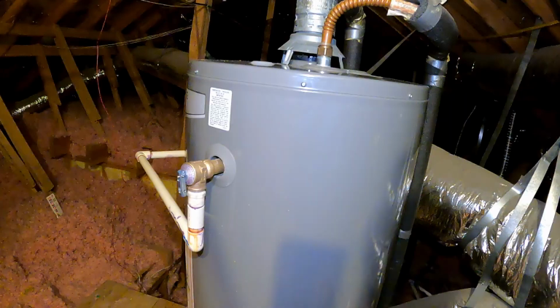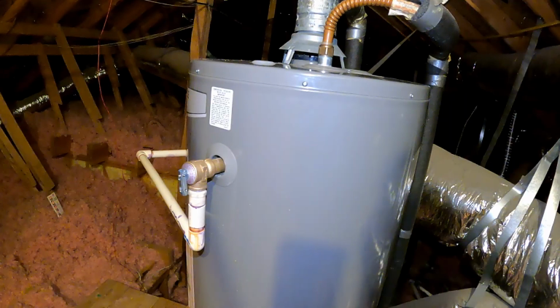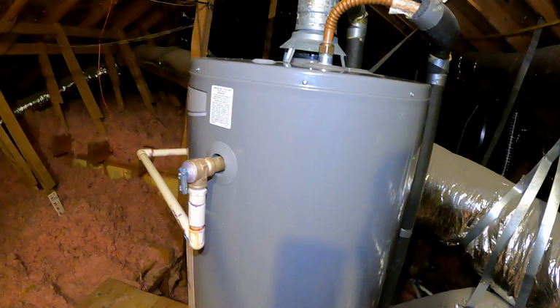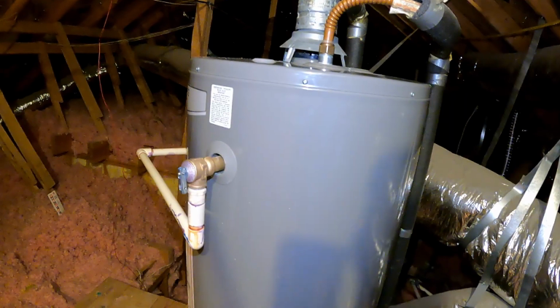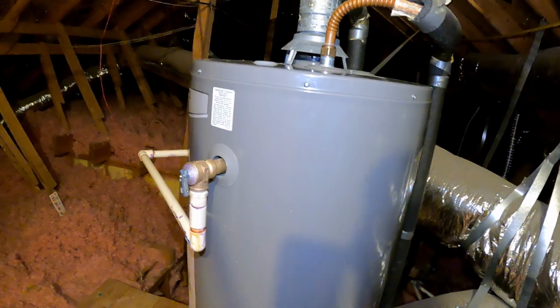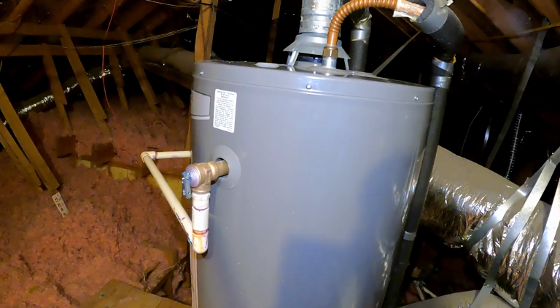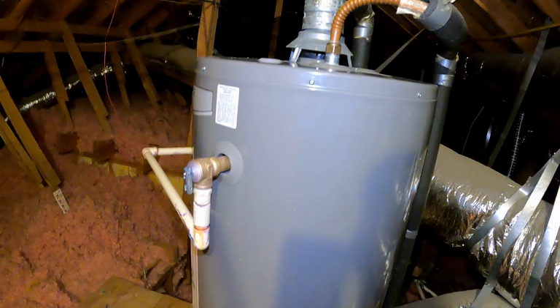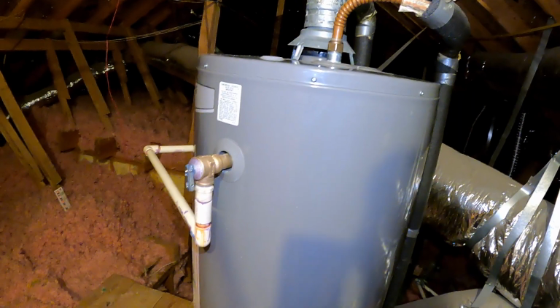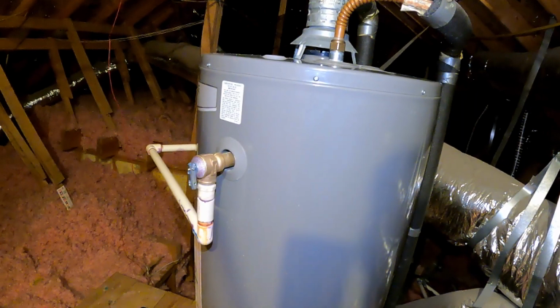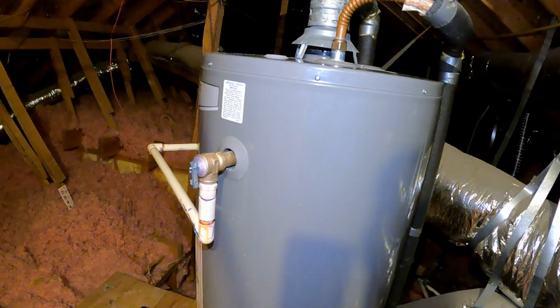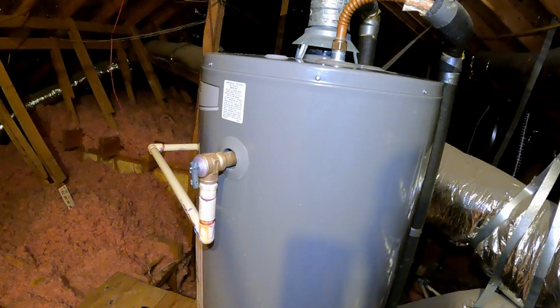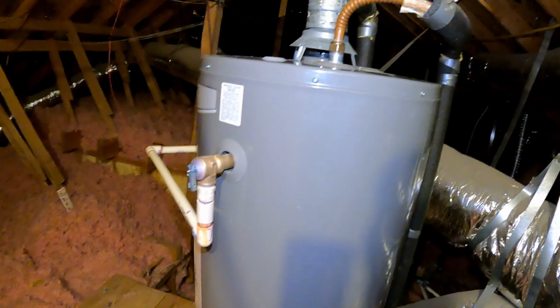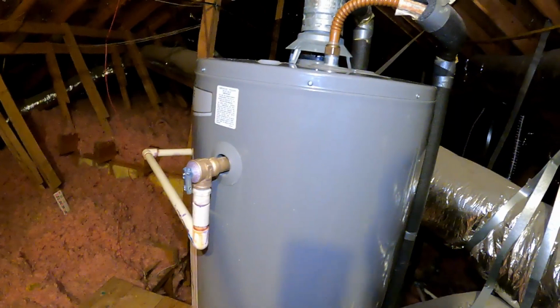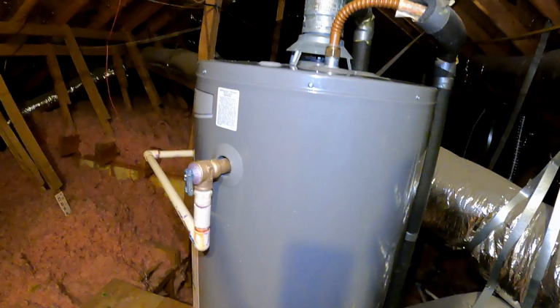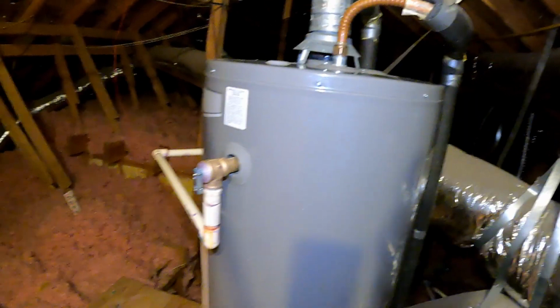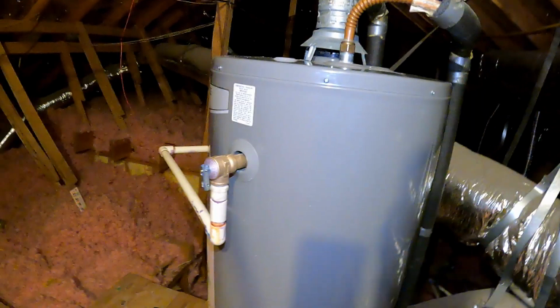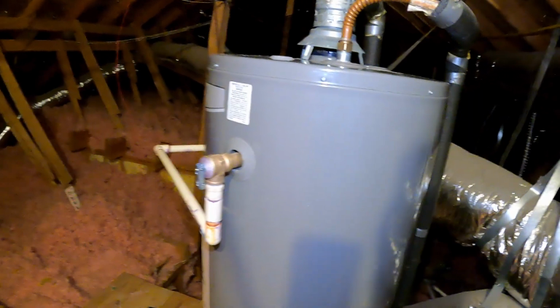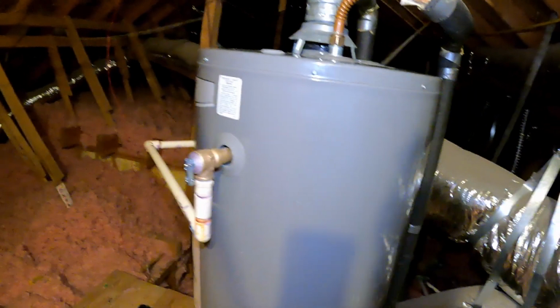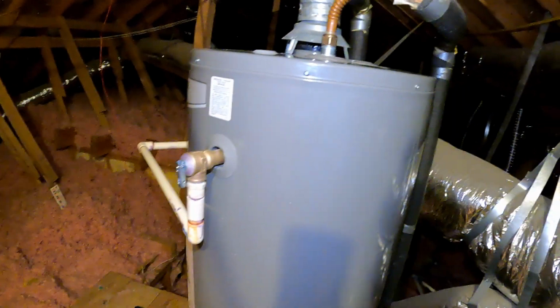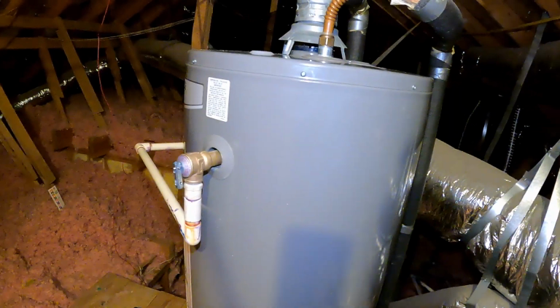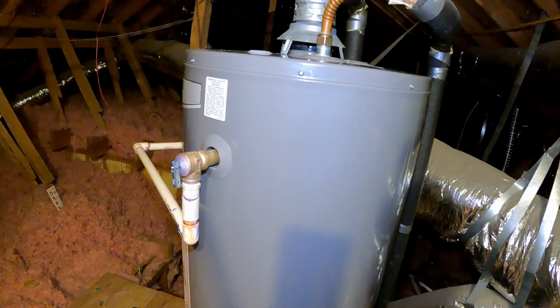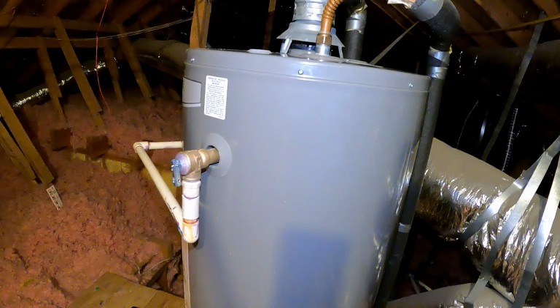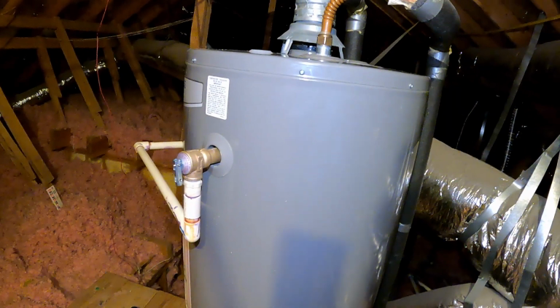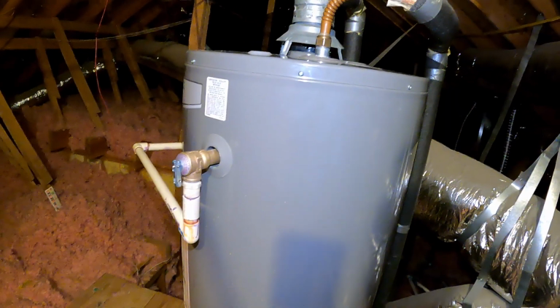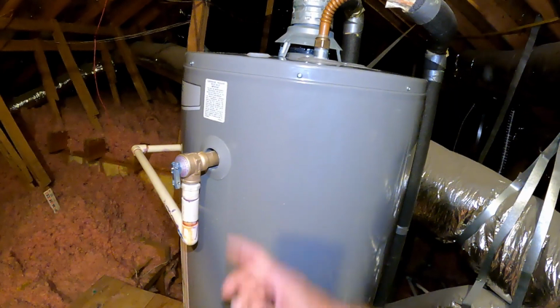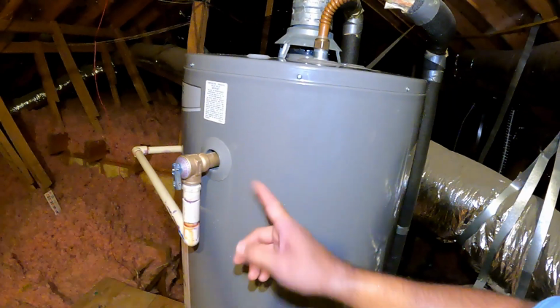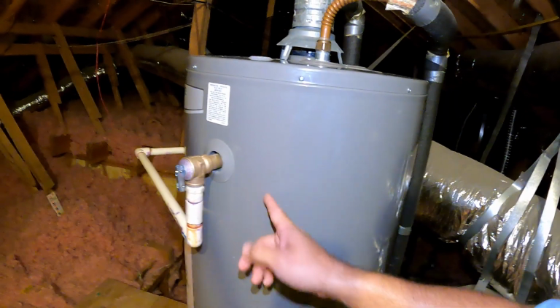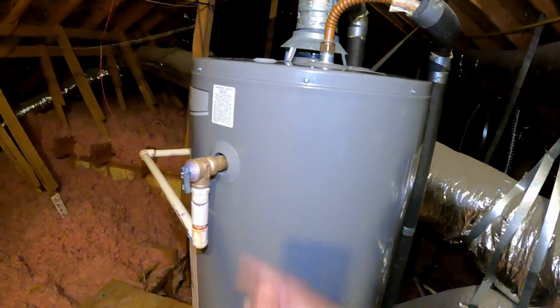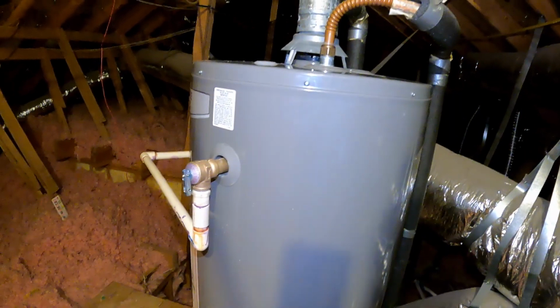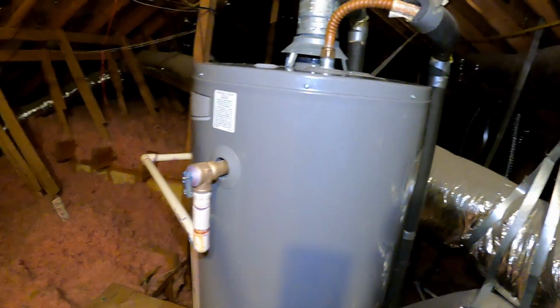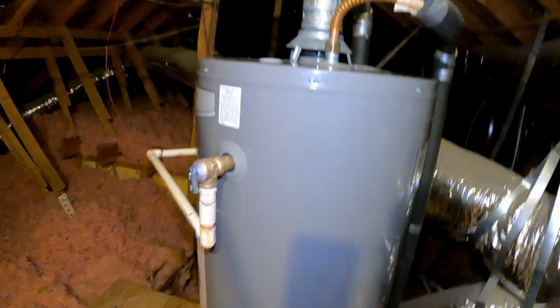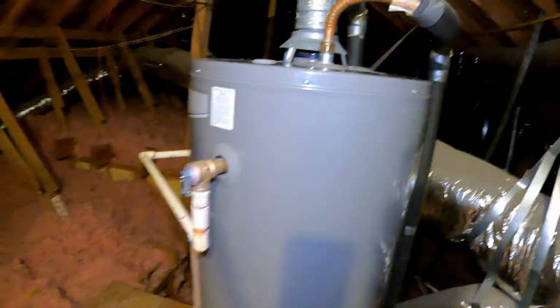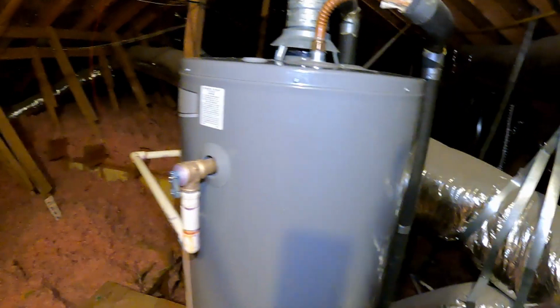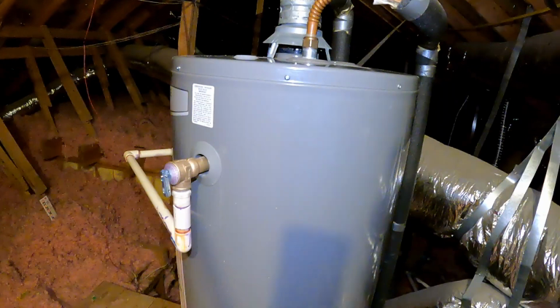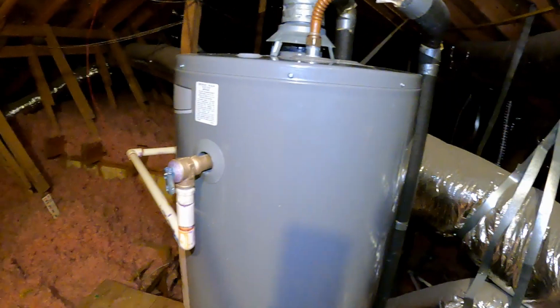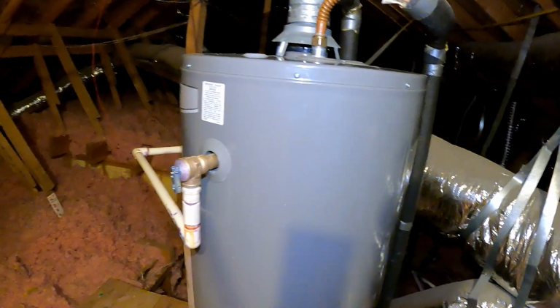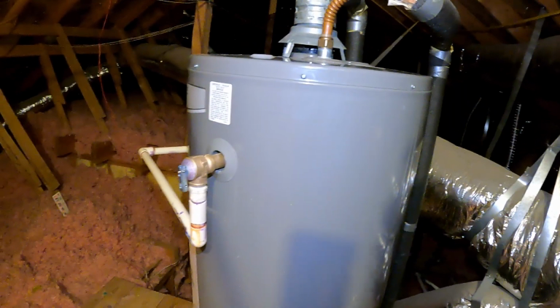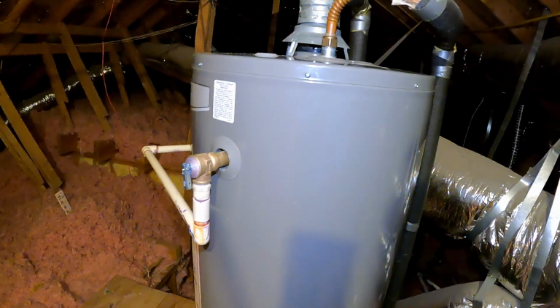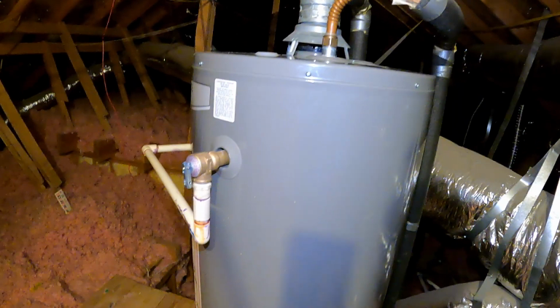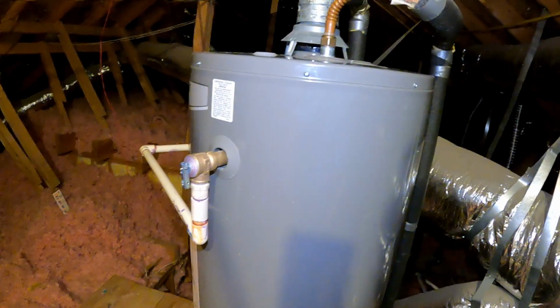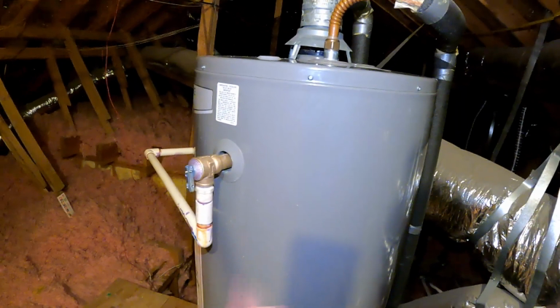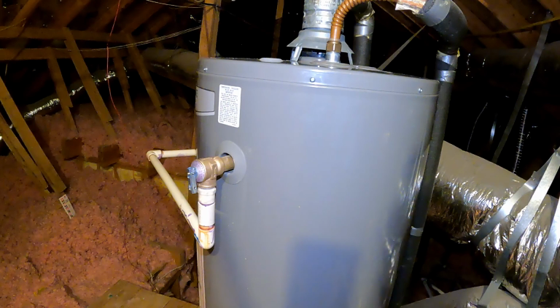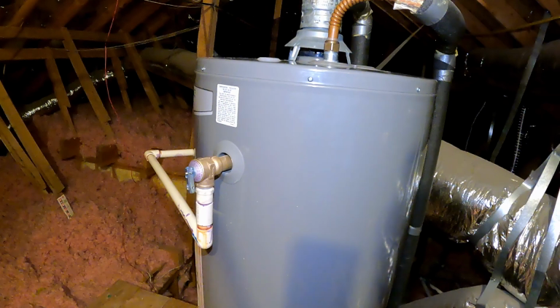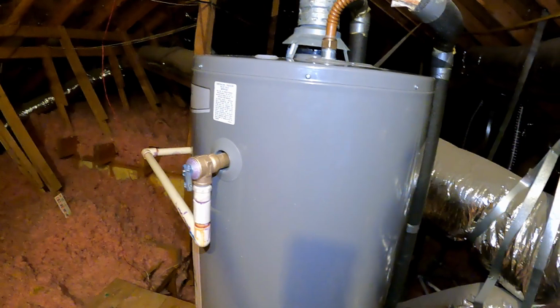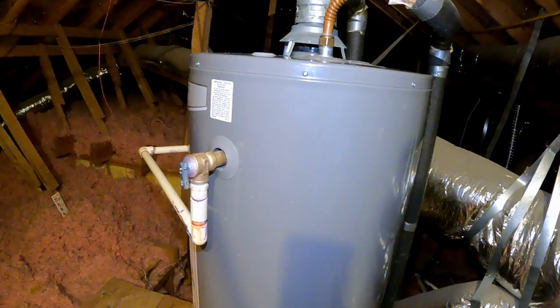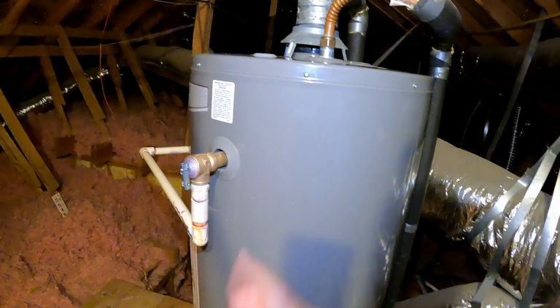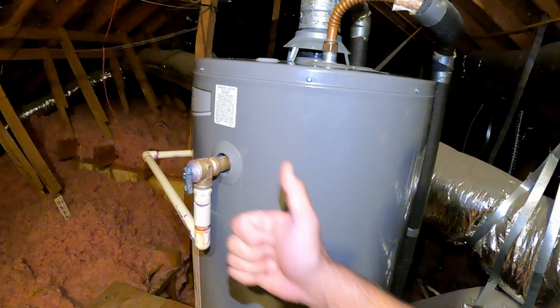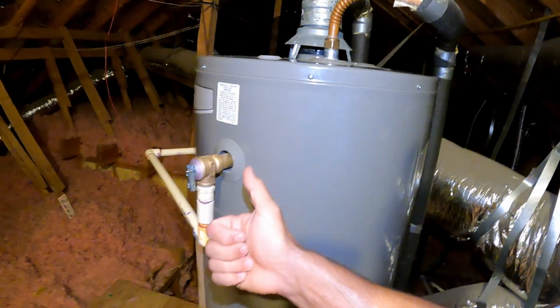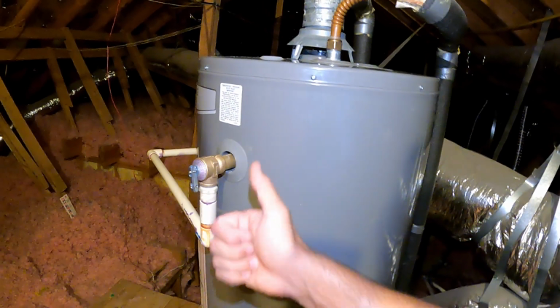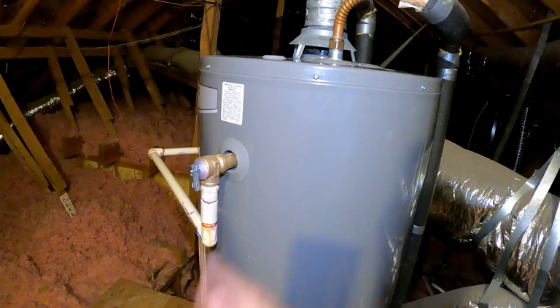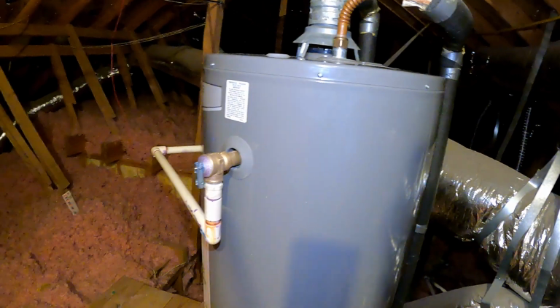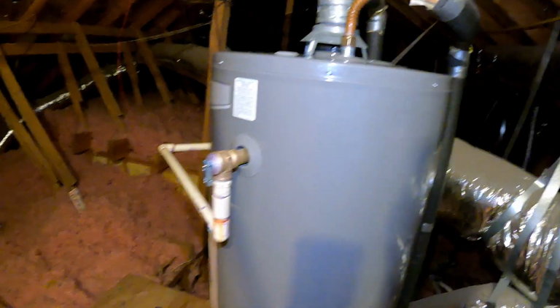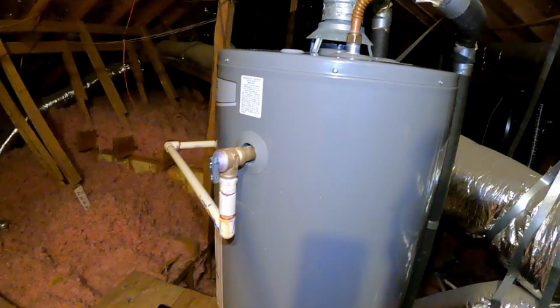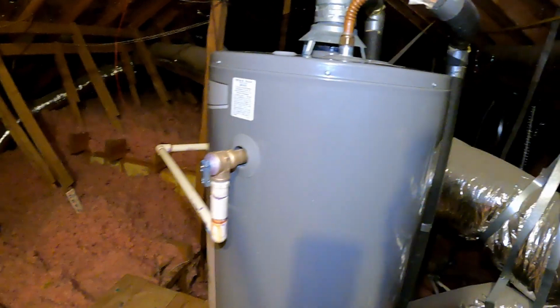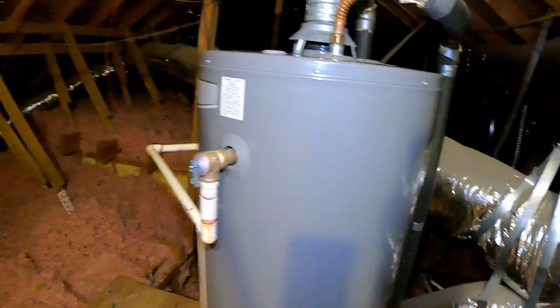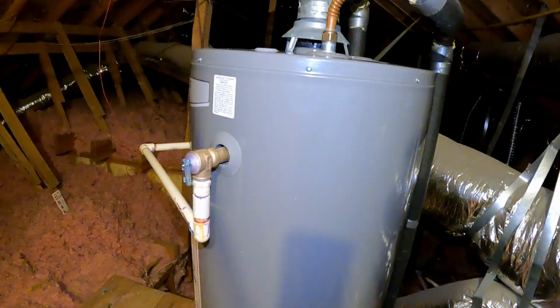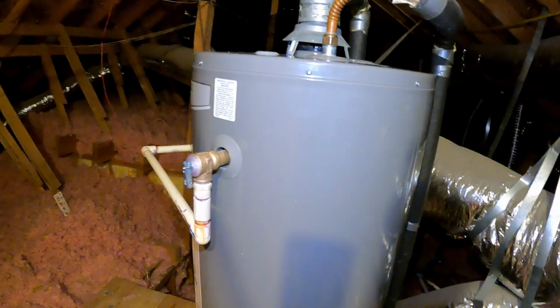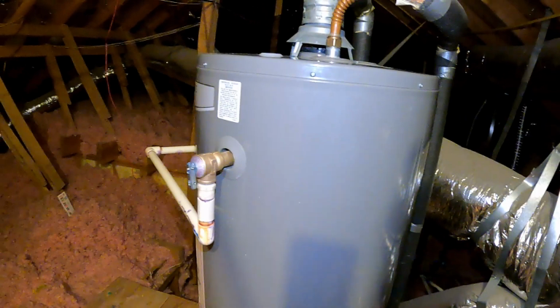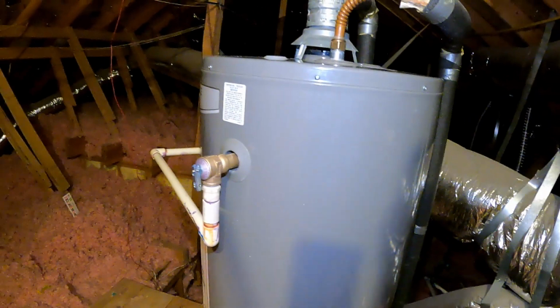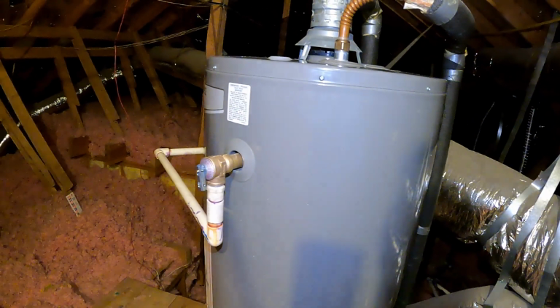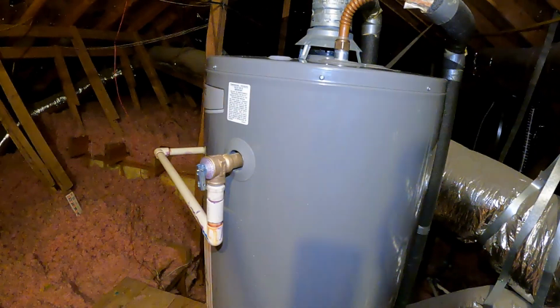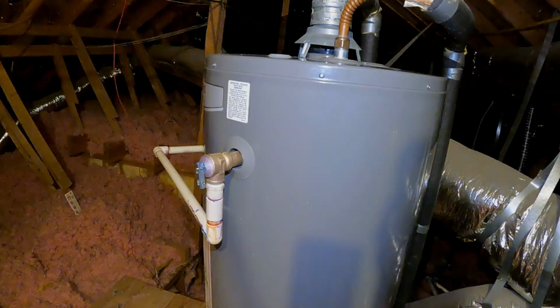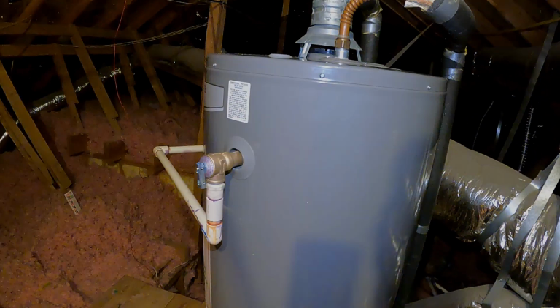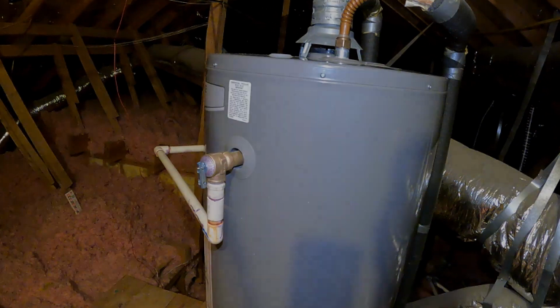This was a tutorial on how to replace a TPR valve in your water heater. If you enjoyed this video, please give me a thumbs up and subscribe to my channel. Bye!